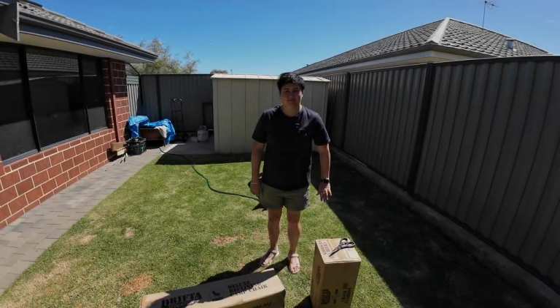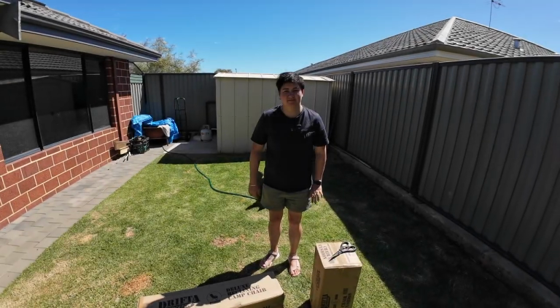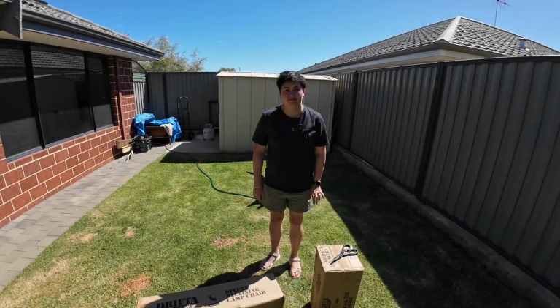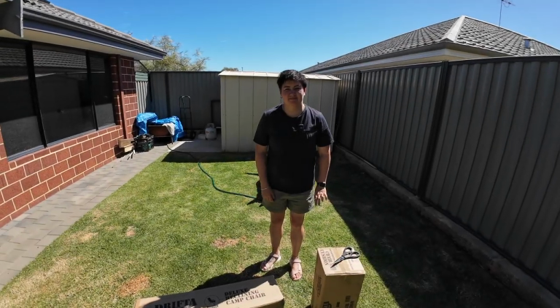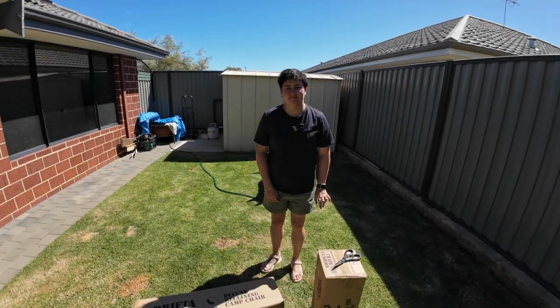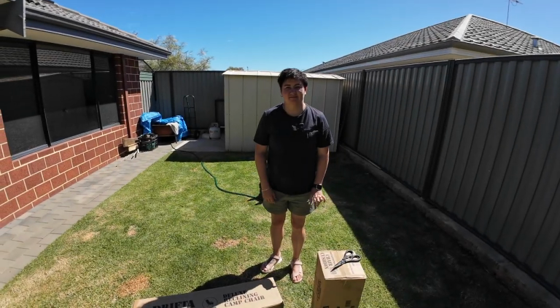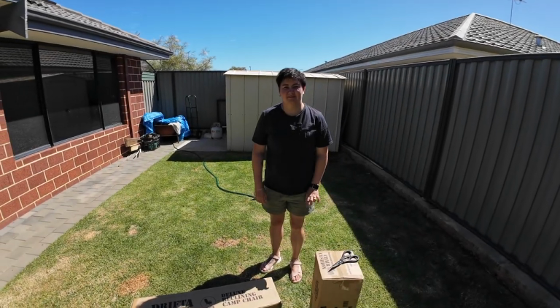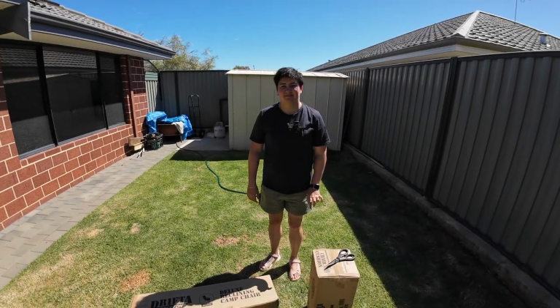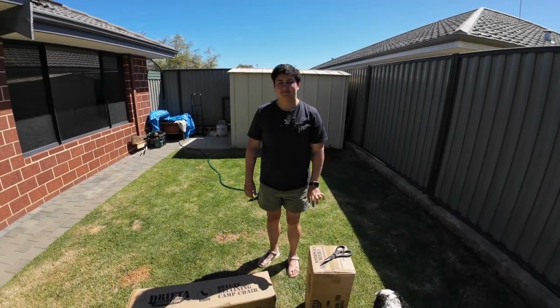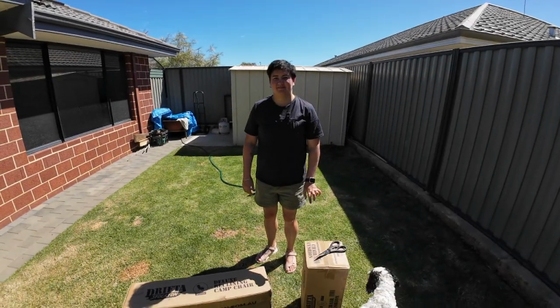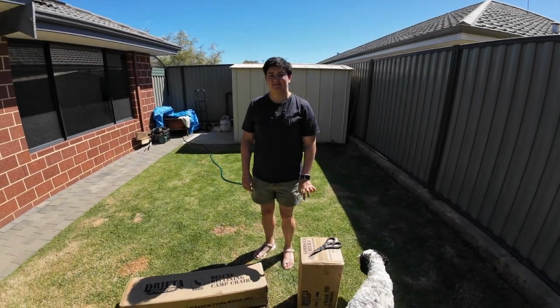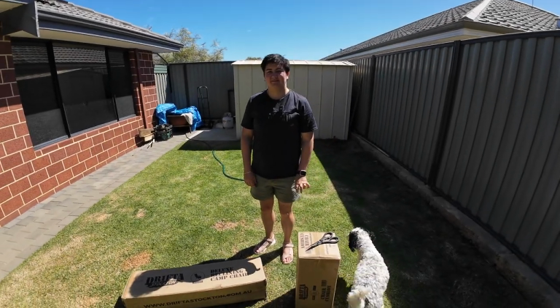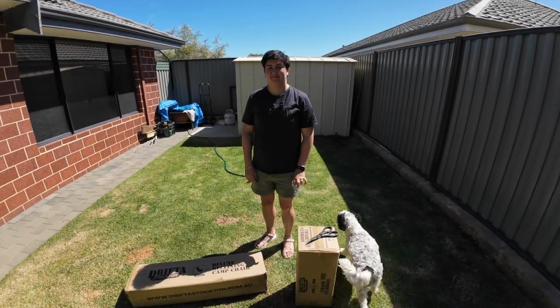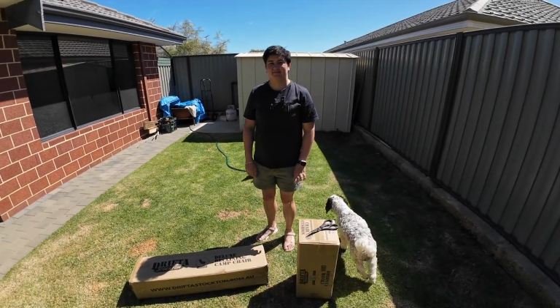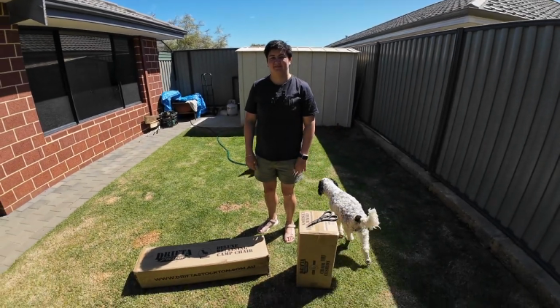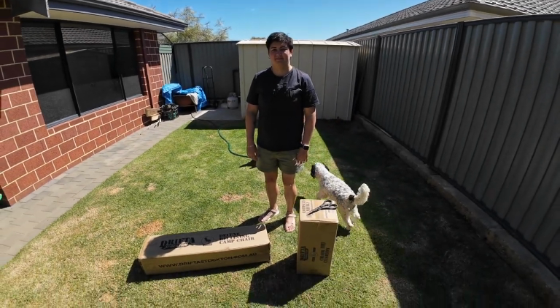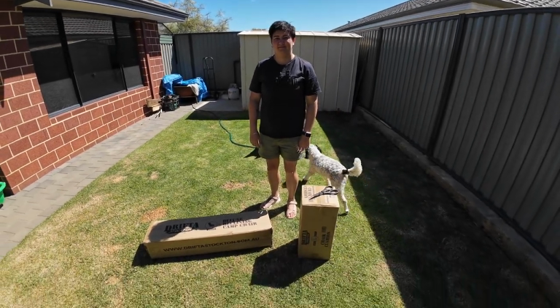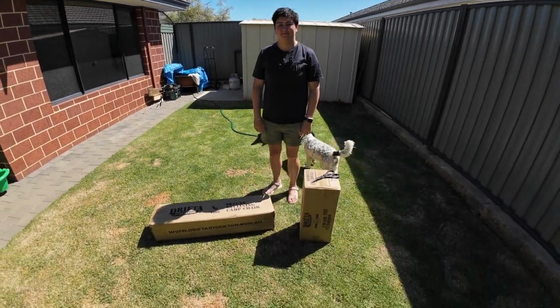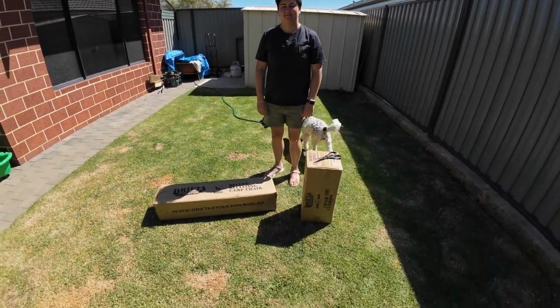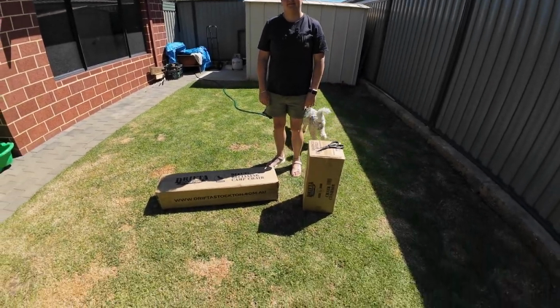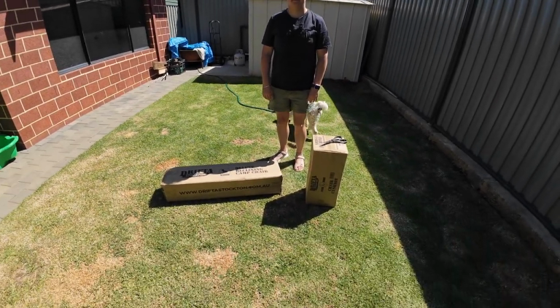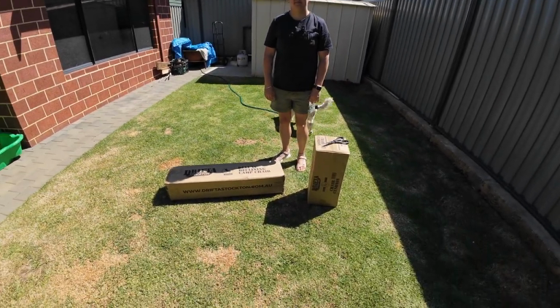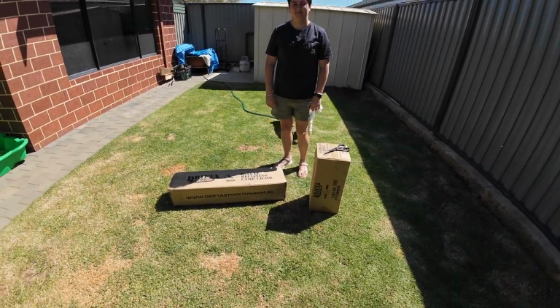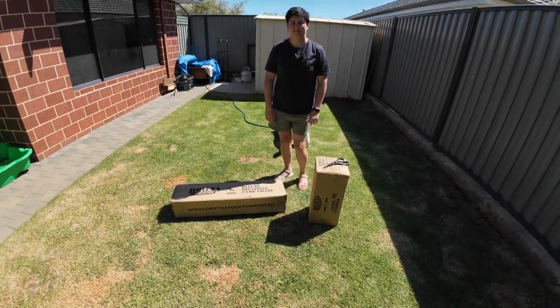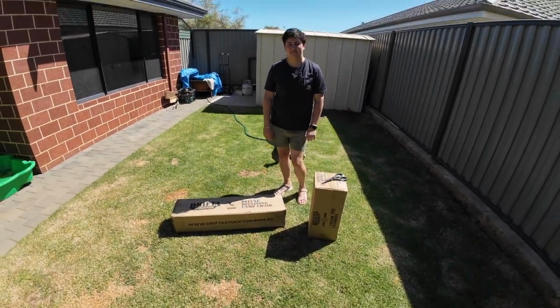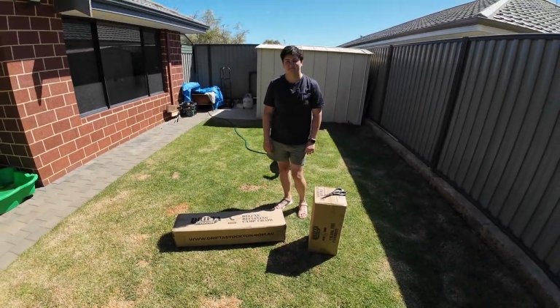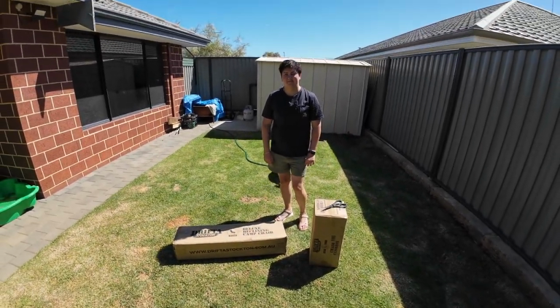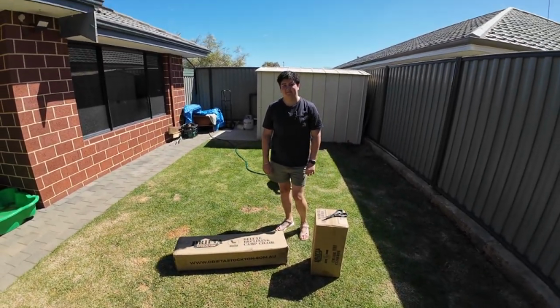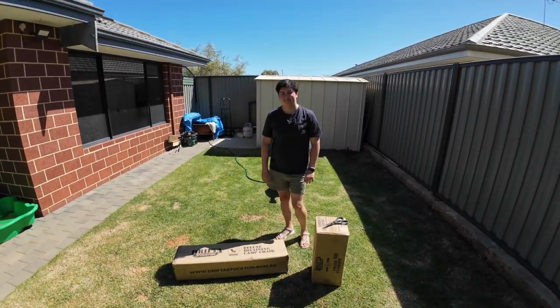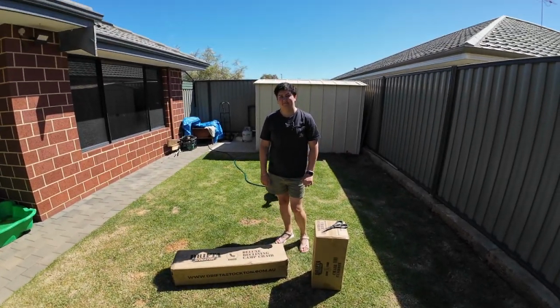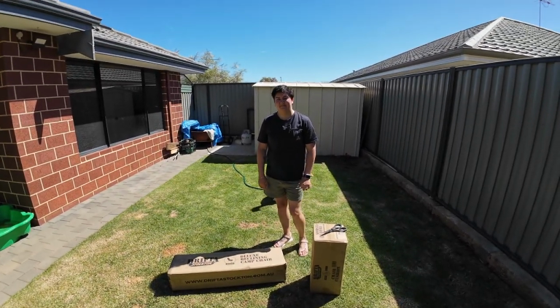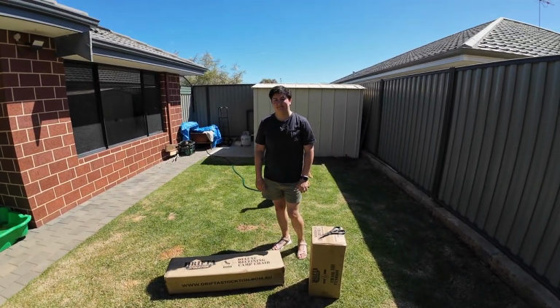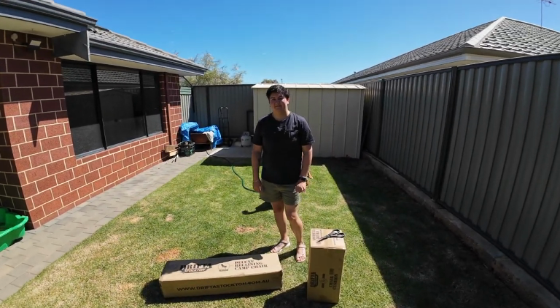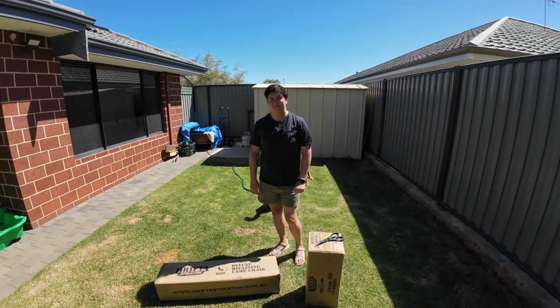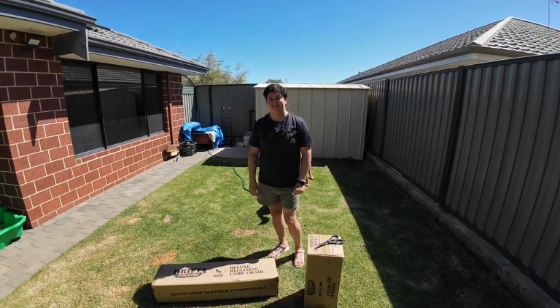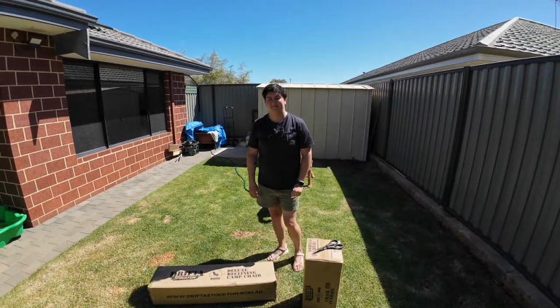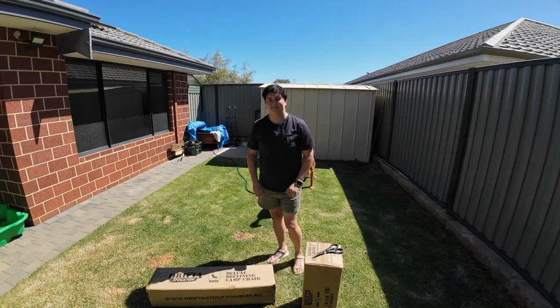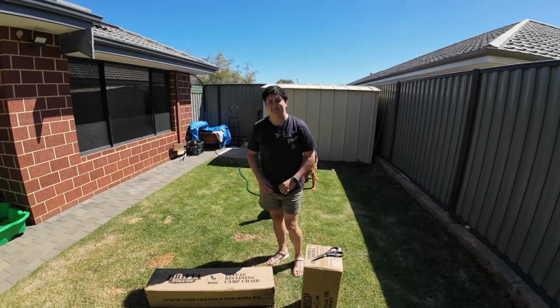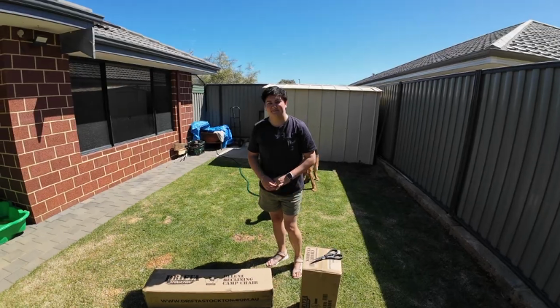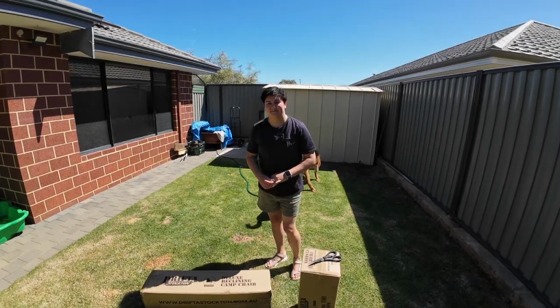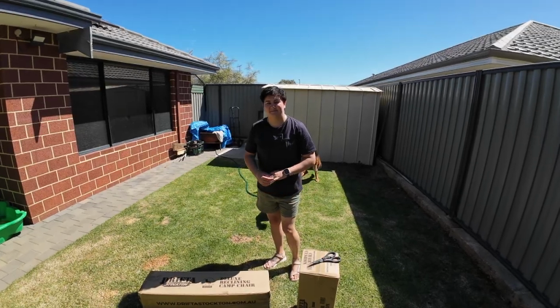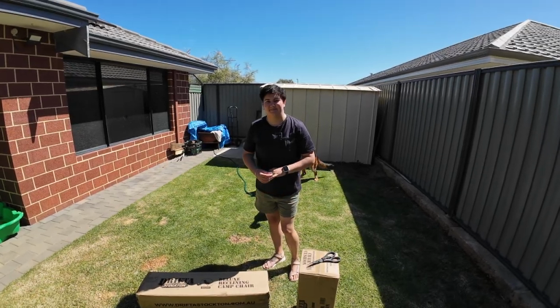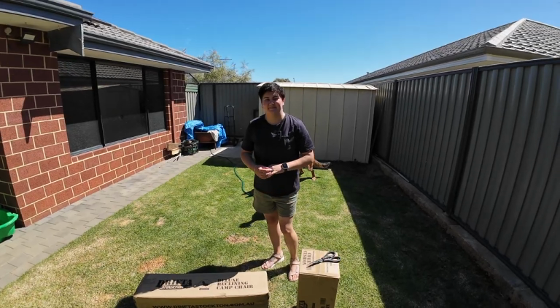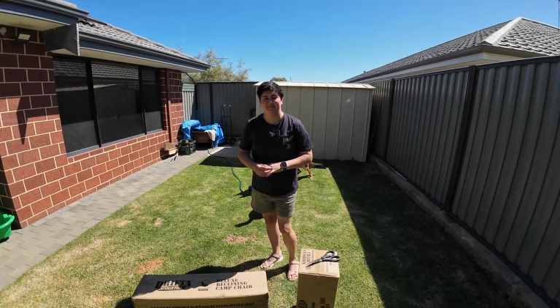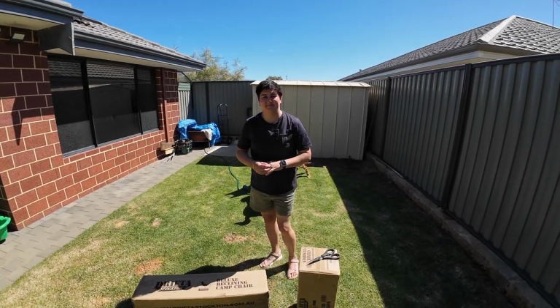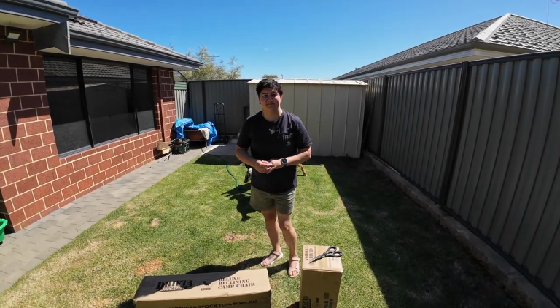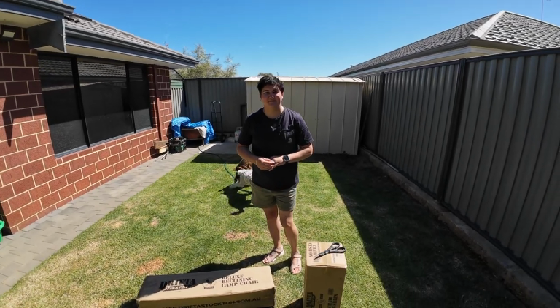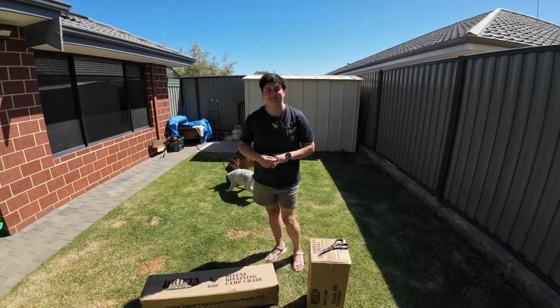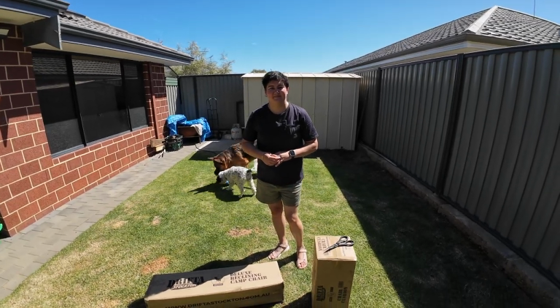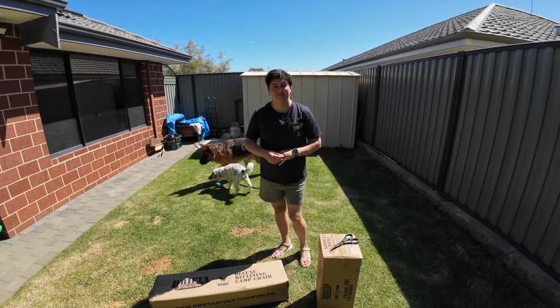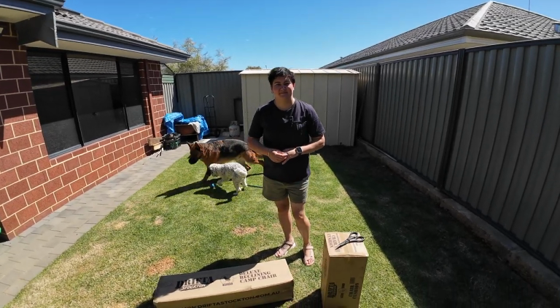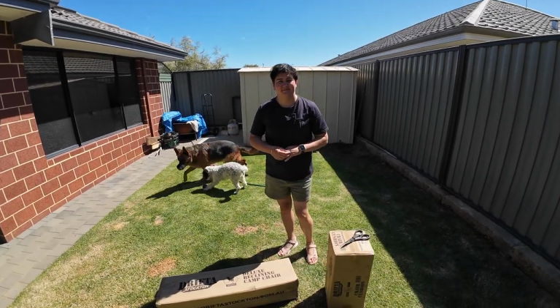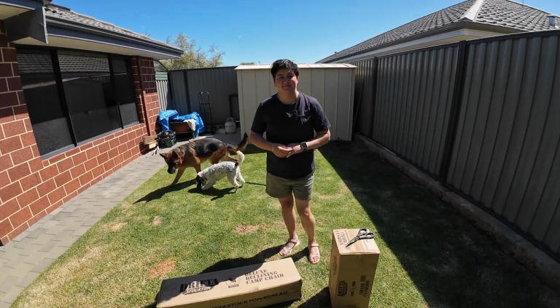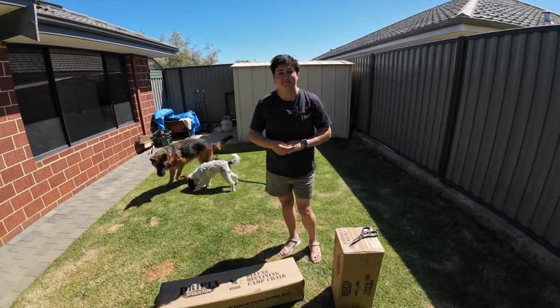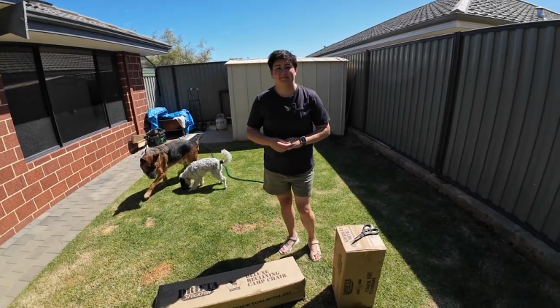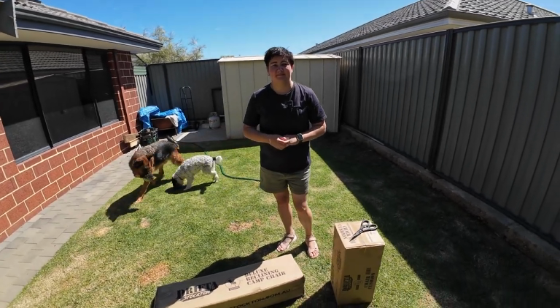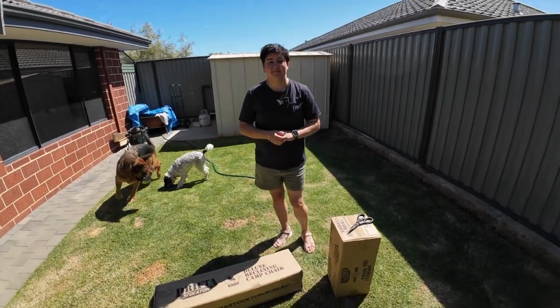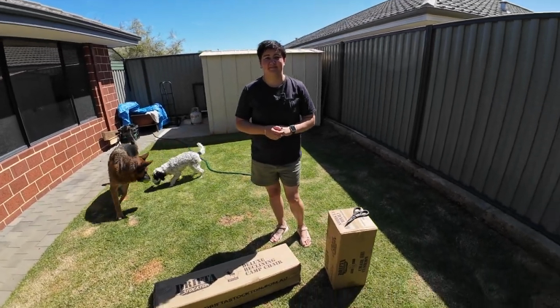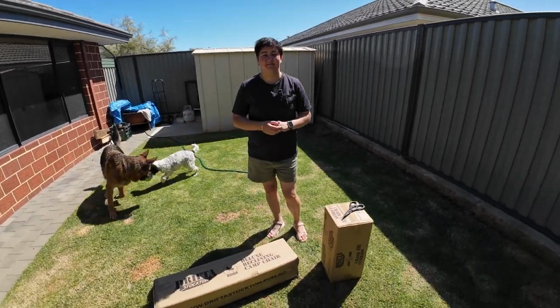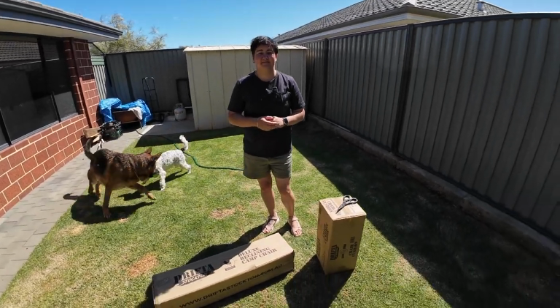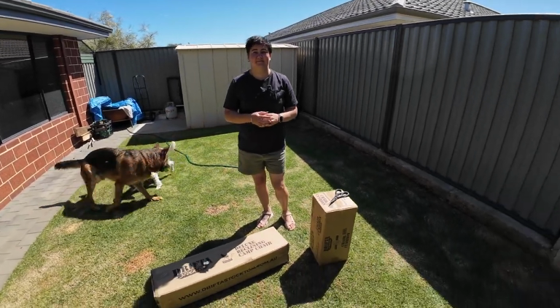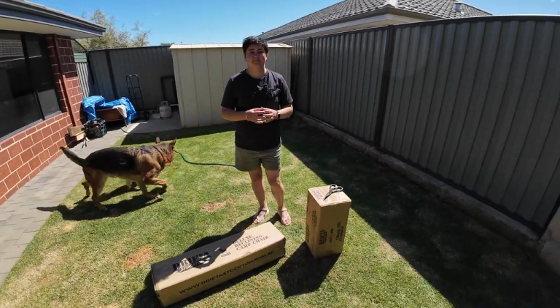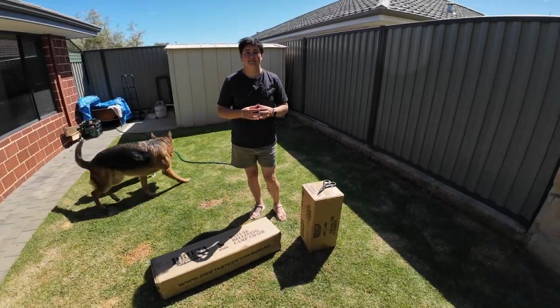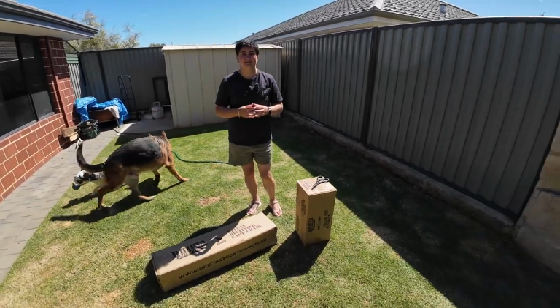All right, let's try this again. So we did go to do the unboxing but Ursie was that excited herself, she decided to have a poo. So that's now all cleaned up and we're good to go.